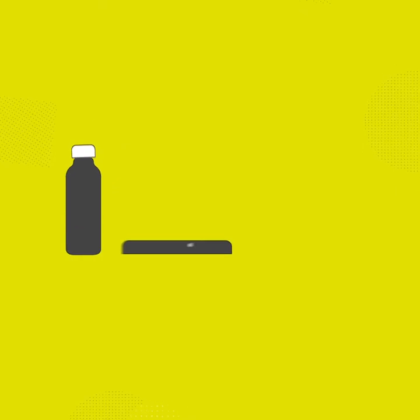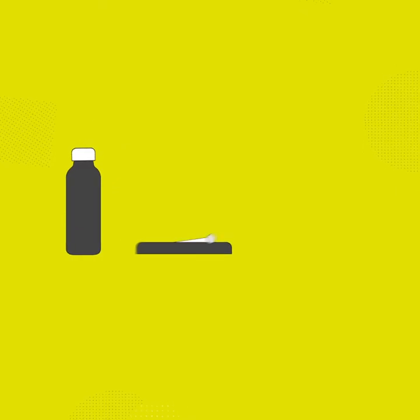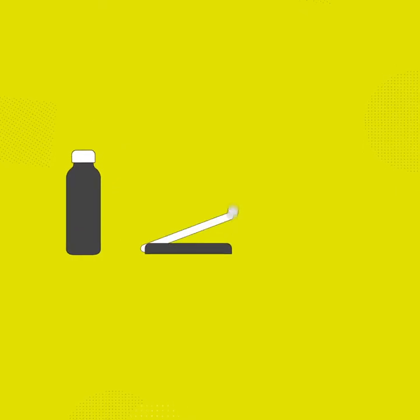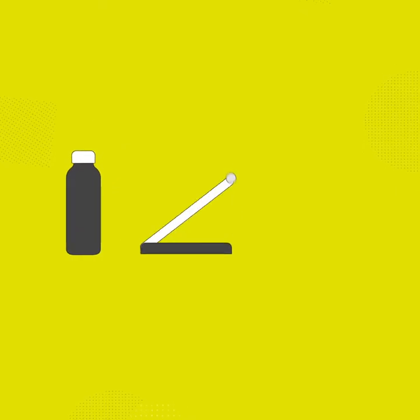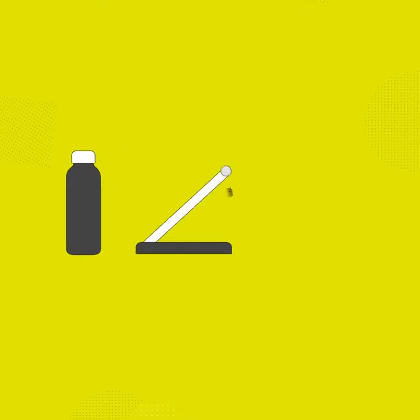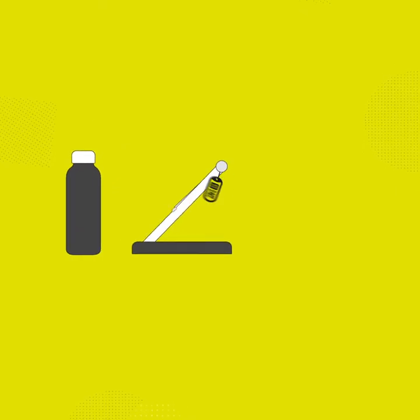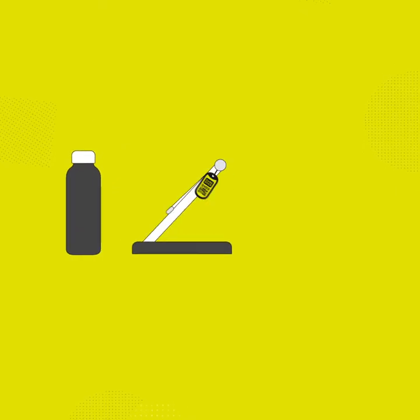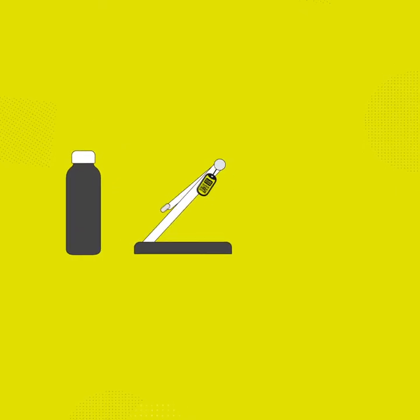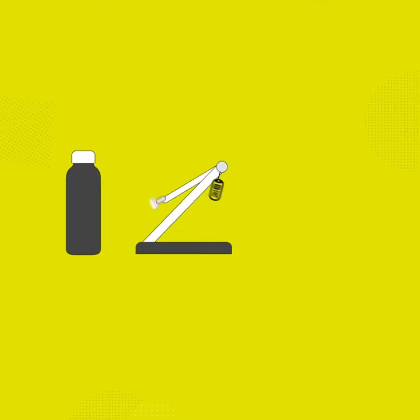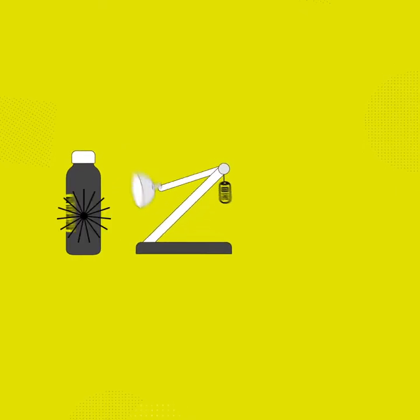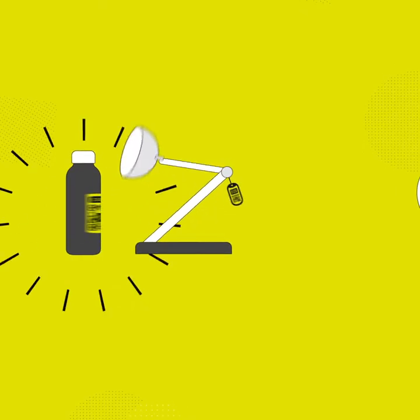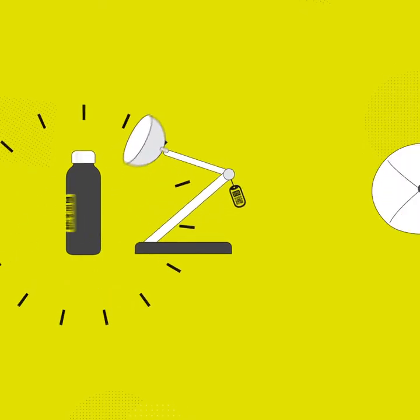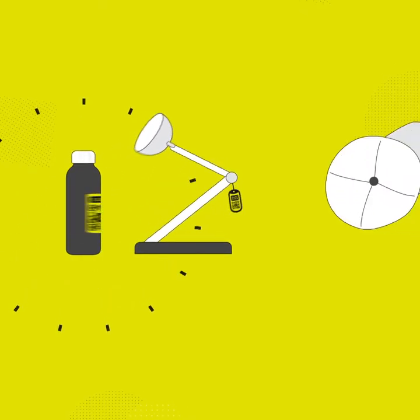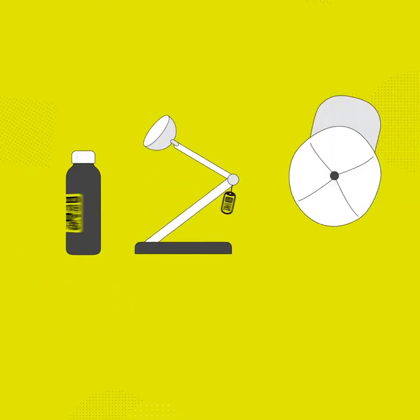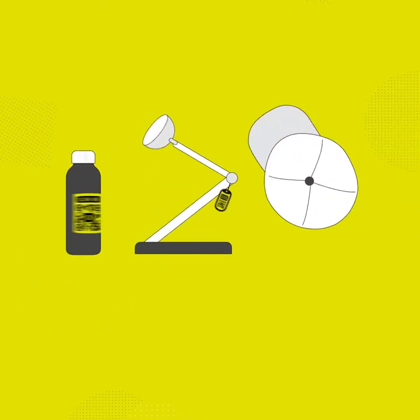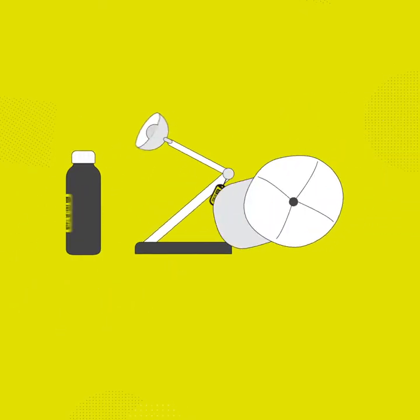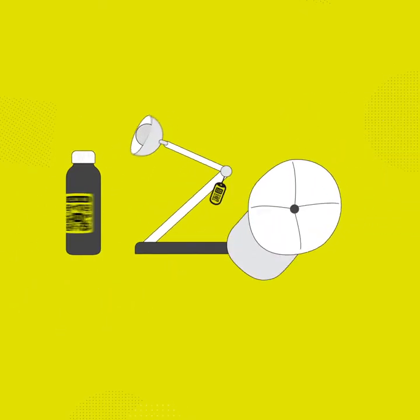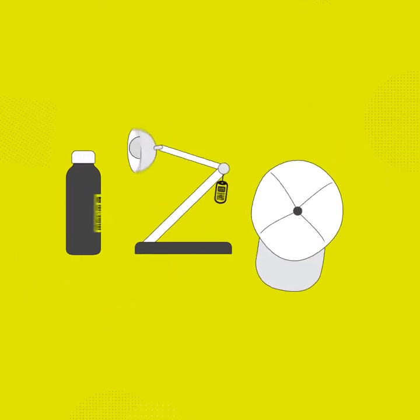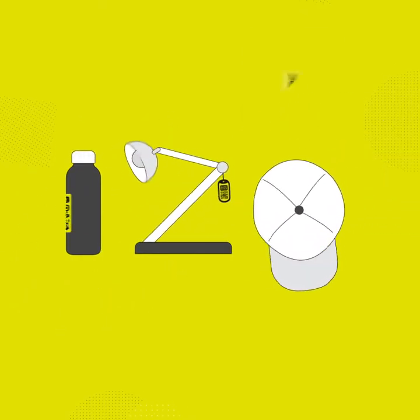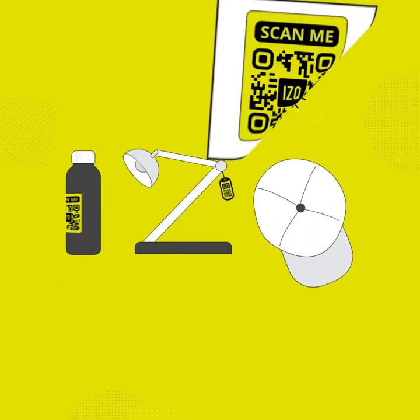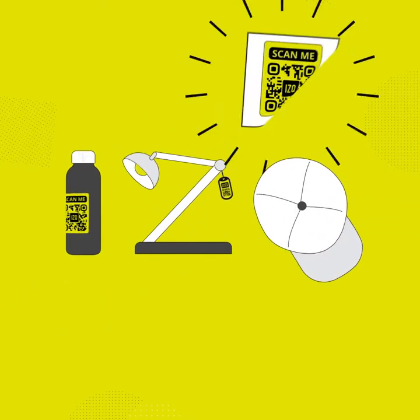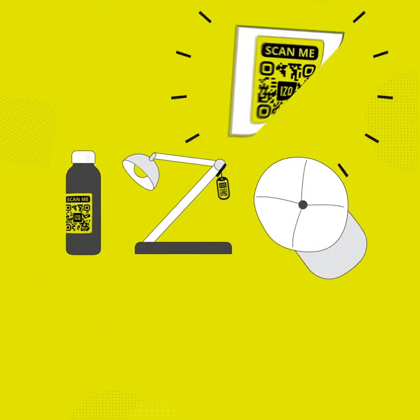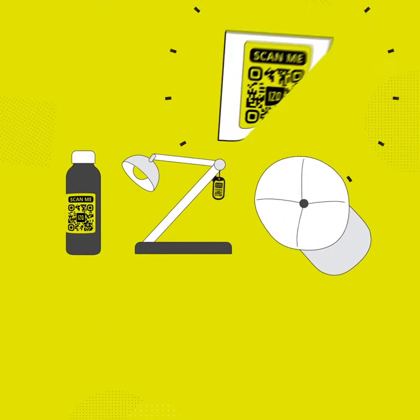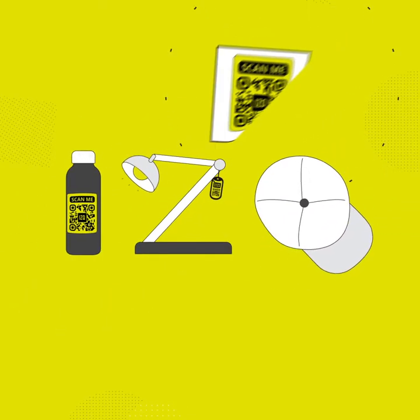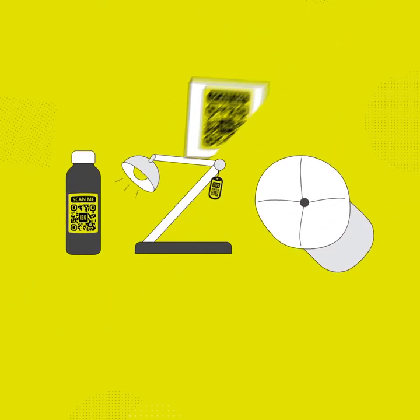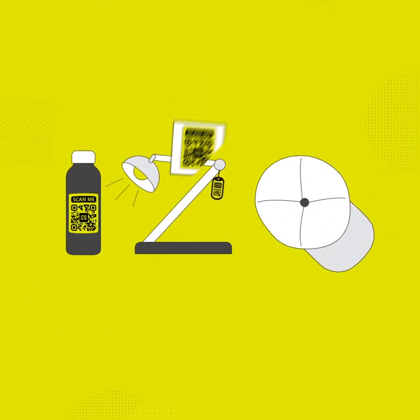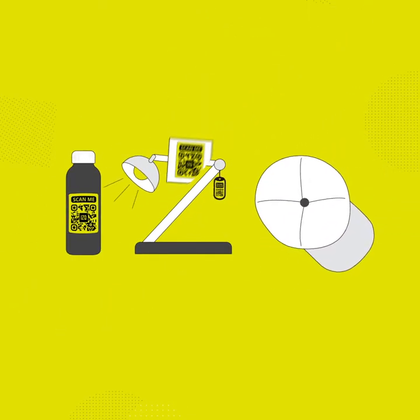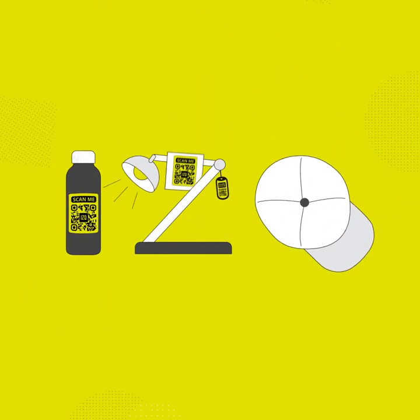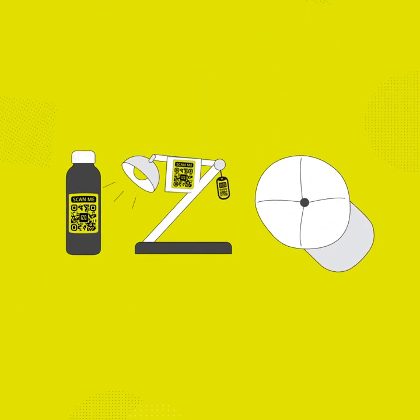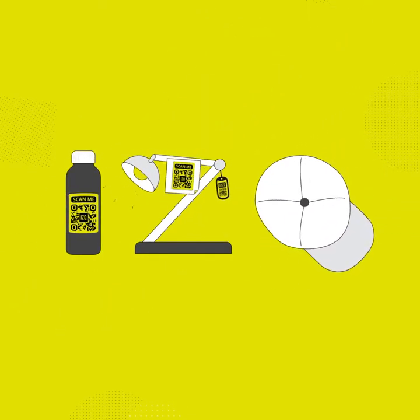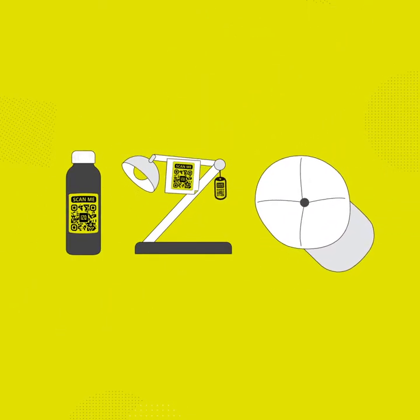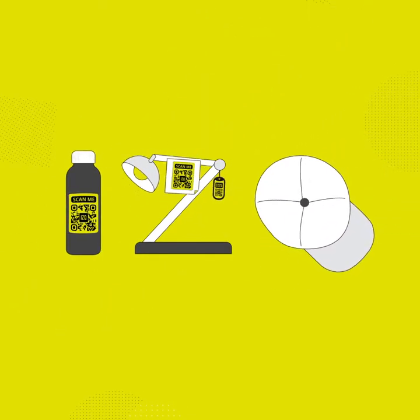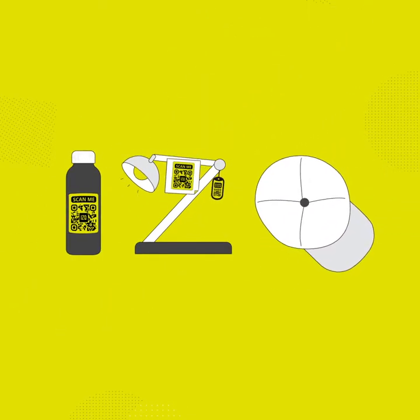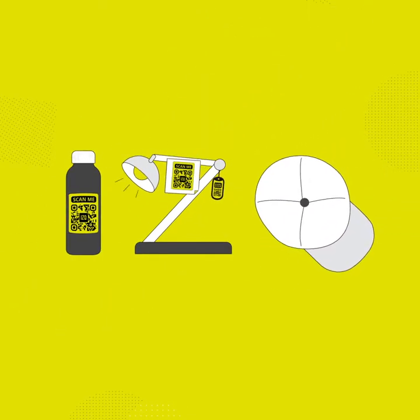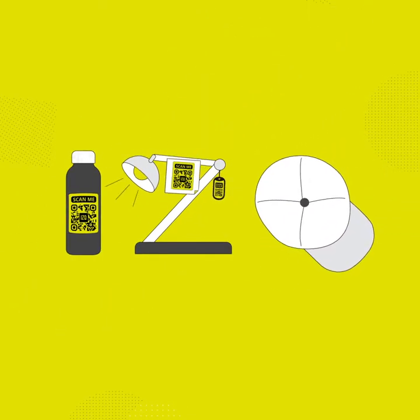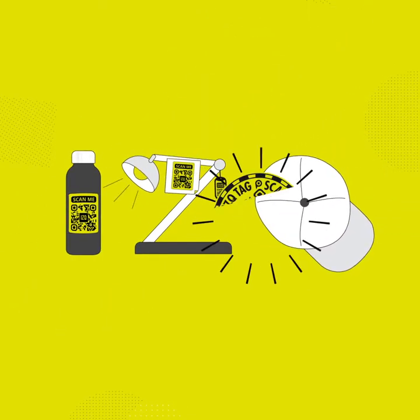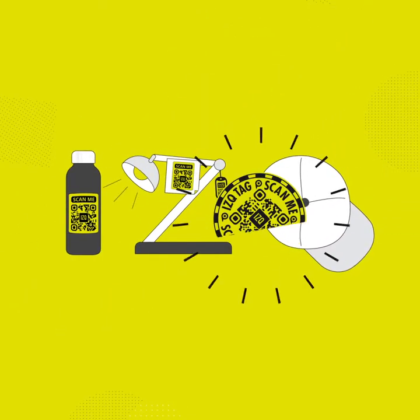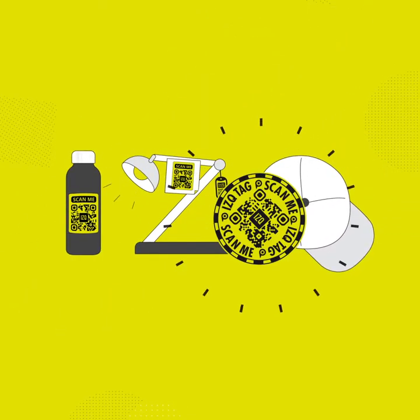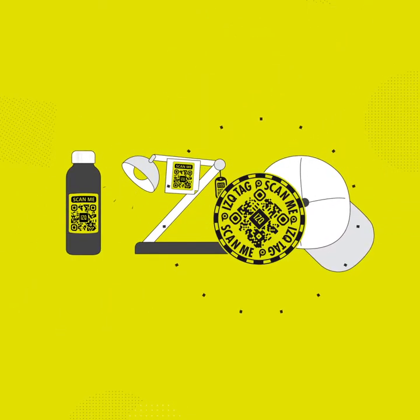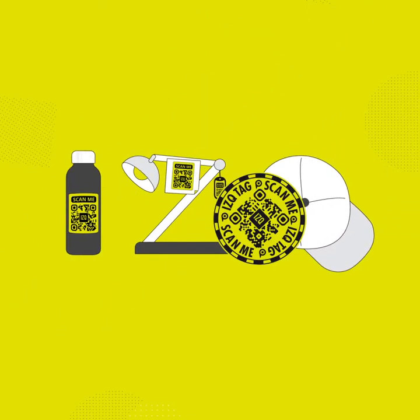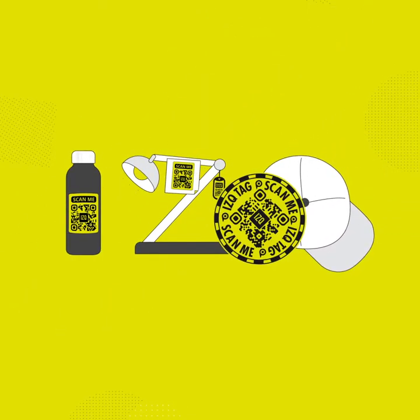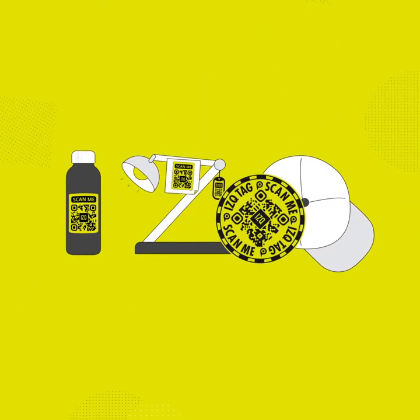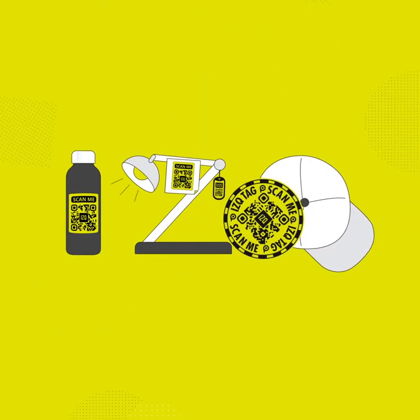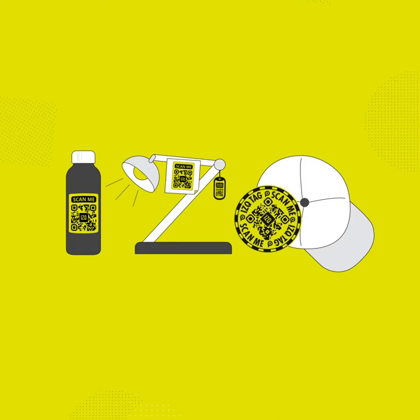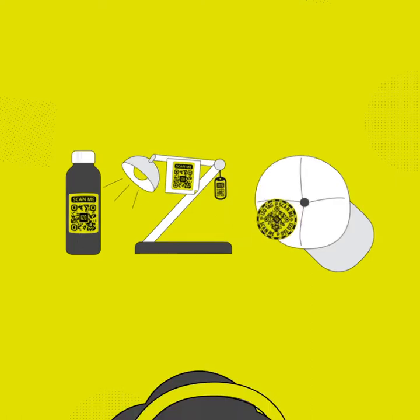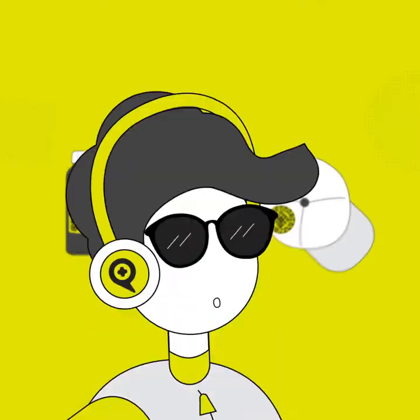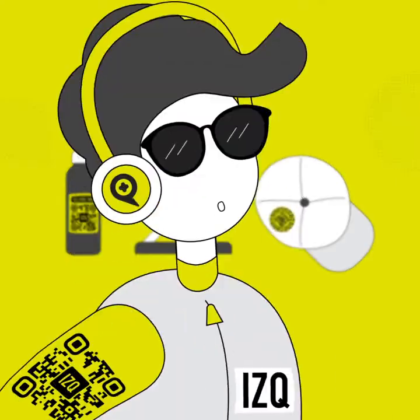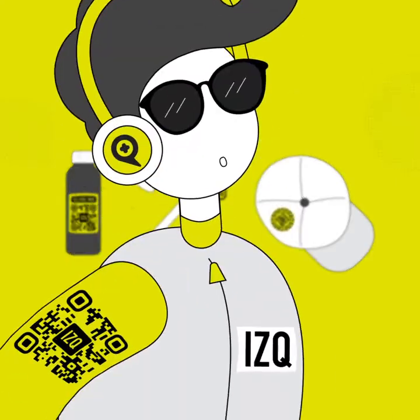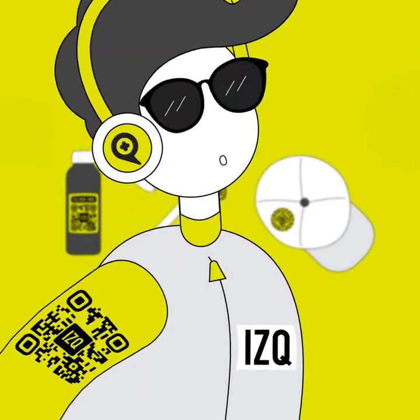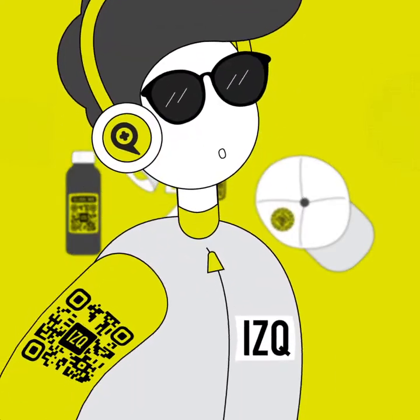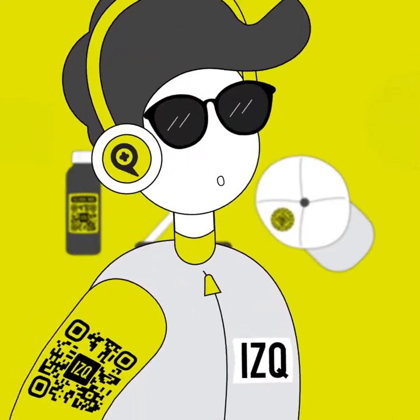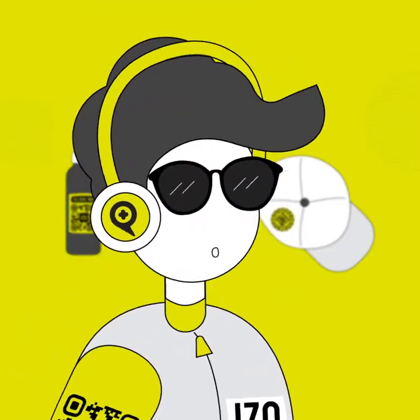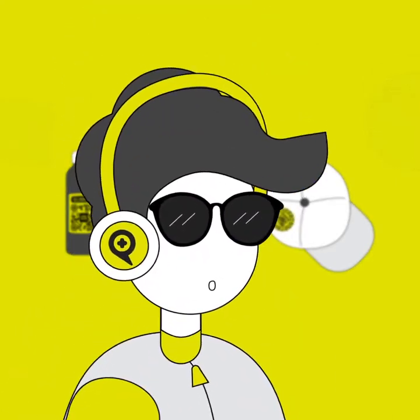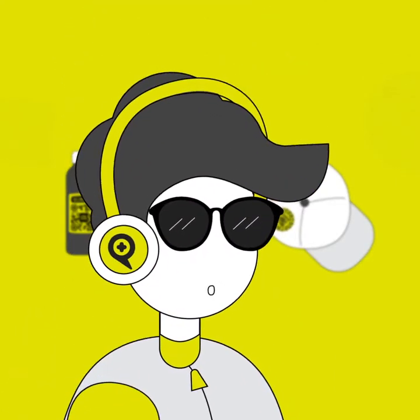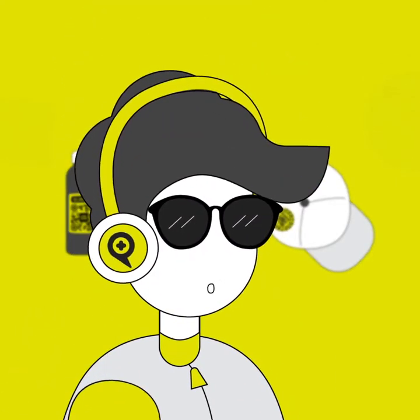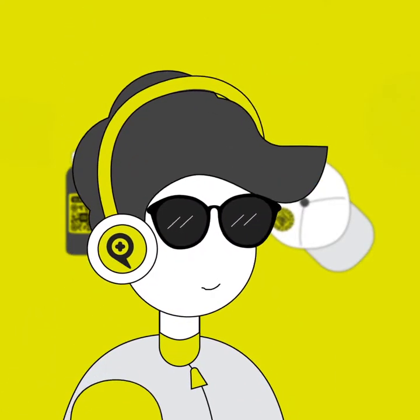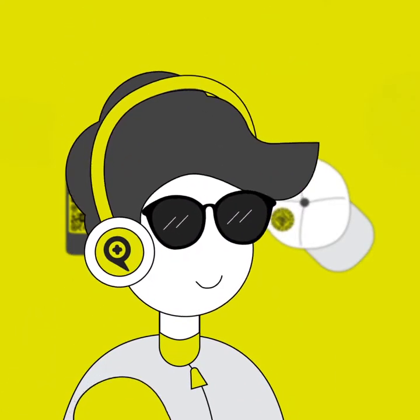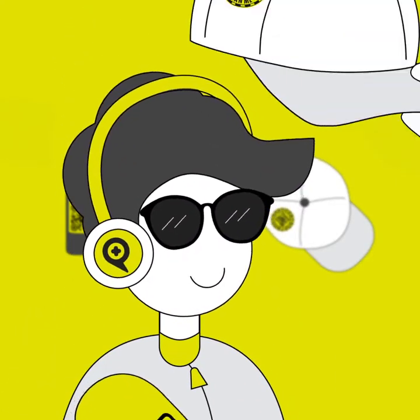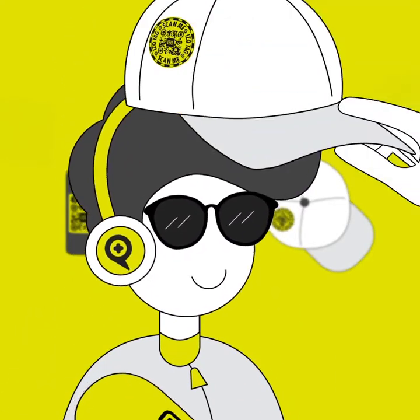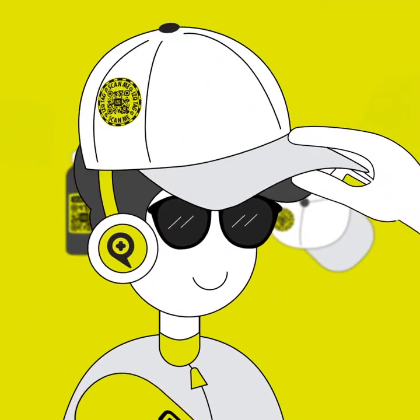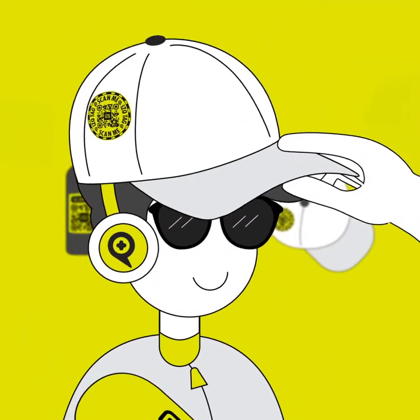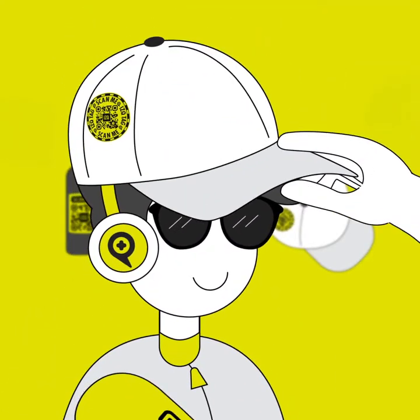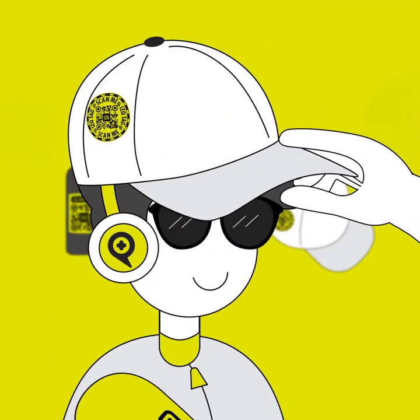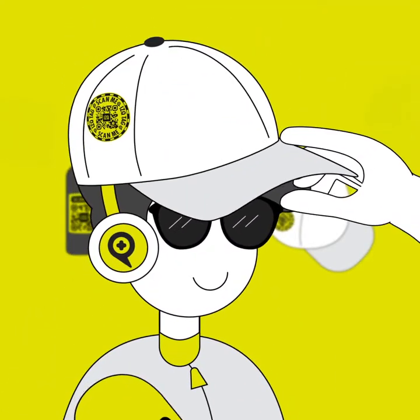You can flaunt it — tag. Attach it — tag. Wear it — tag. Just like I do — tag.